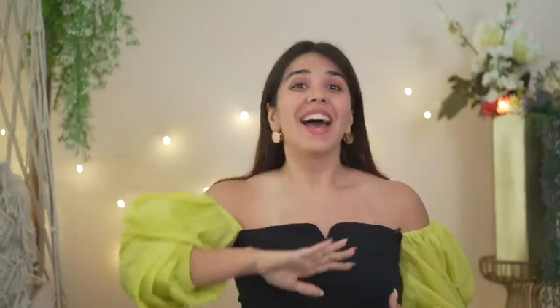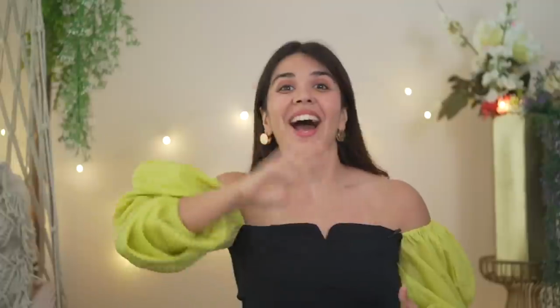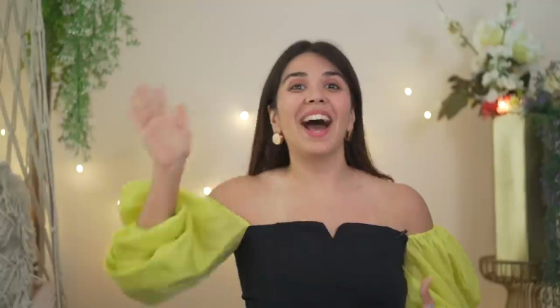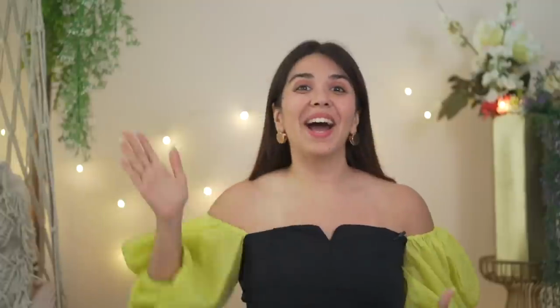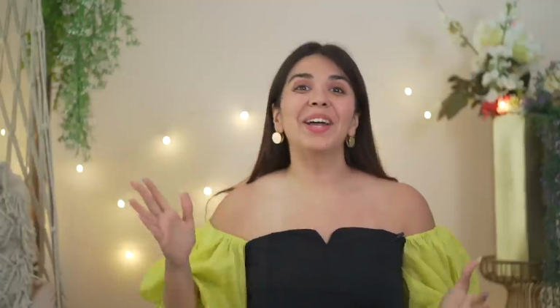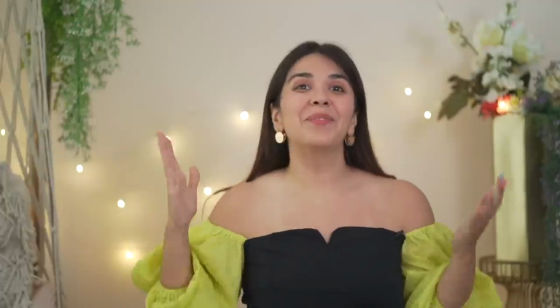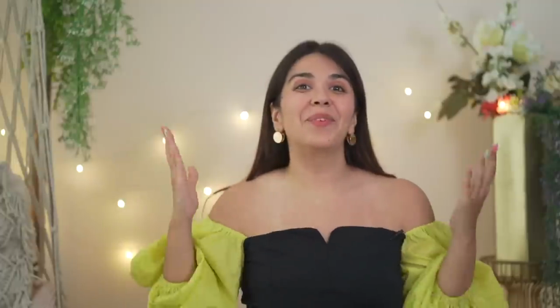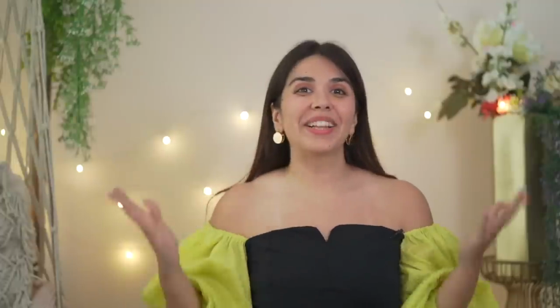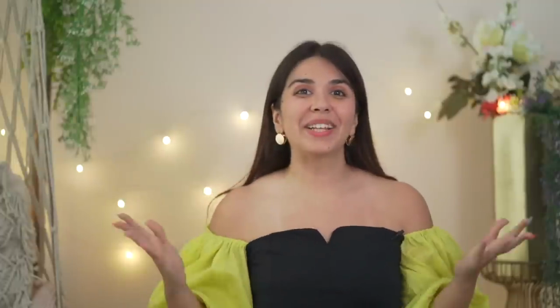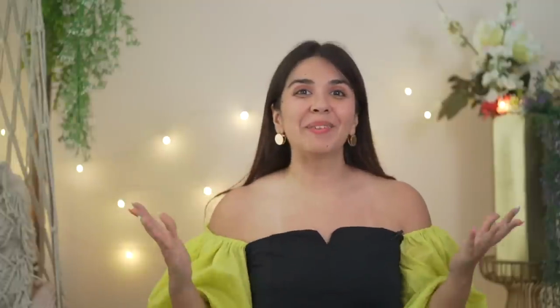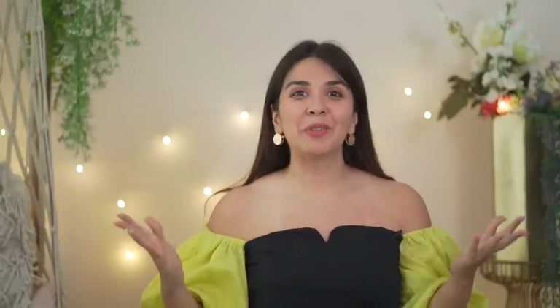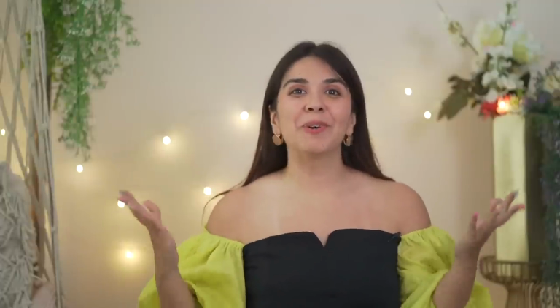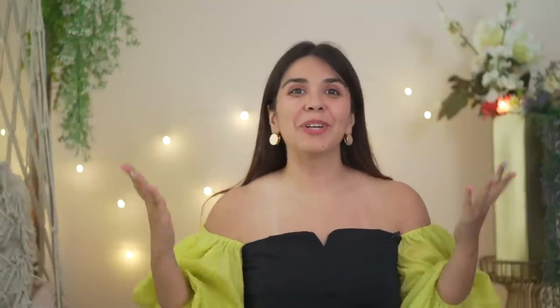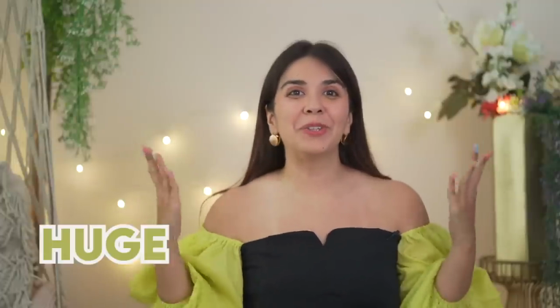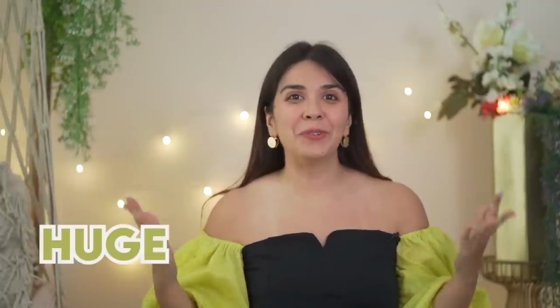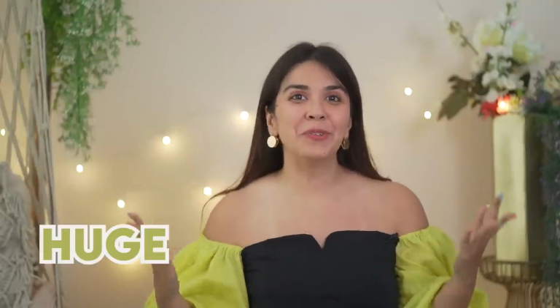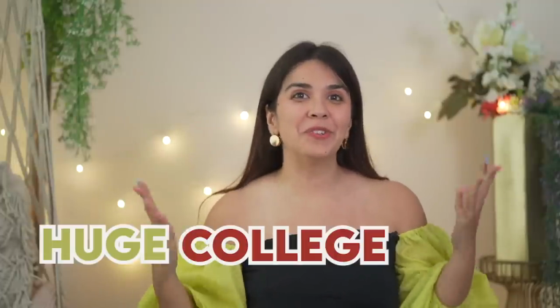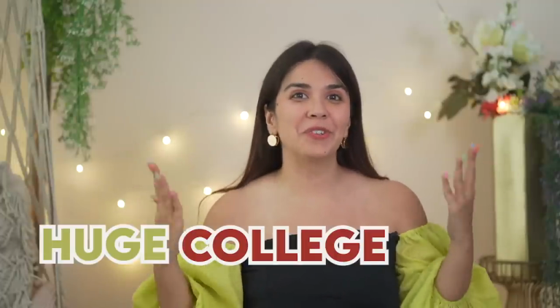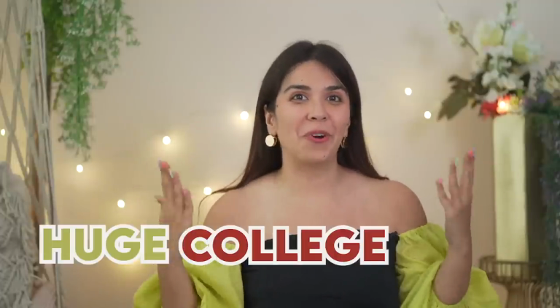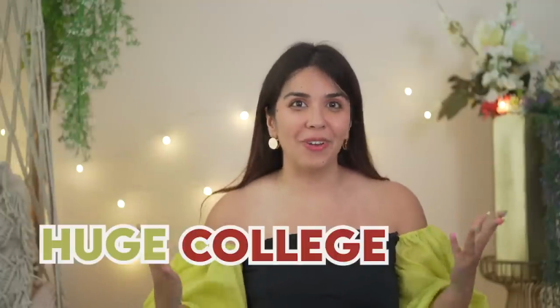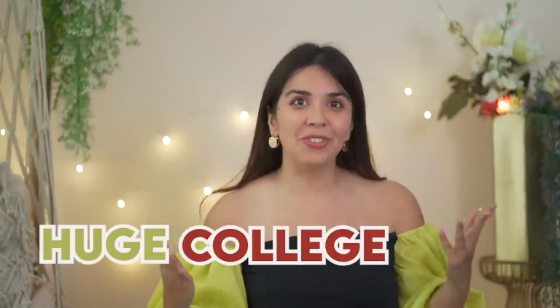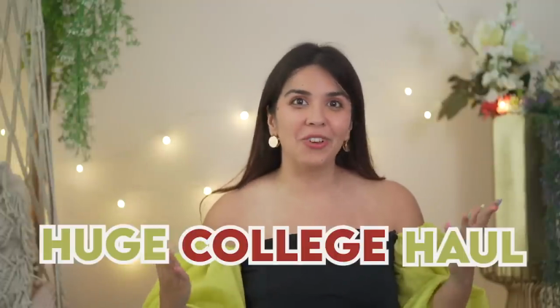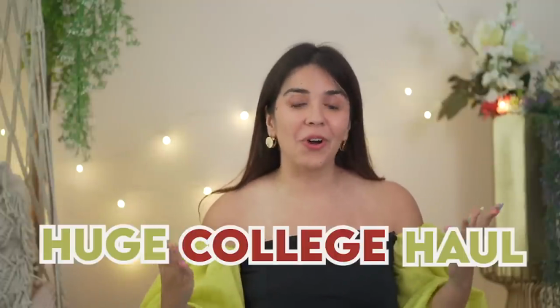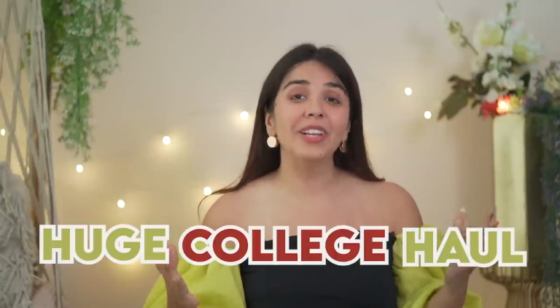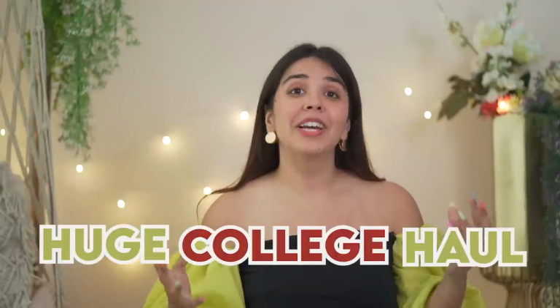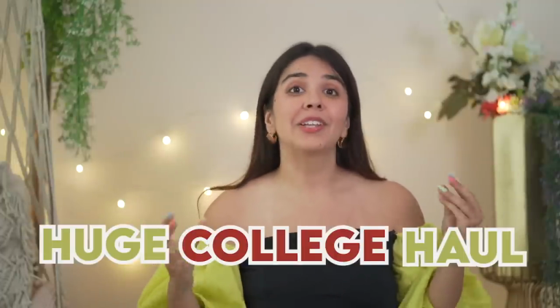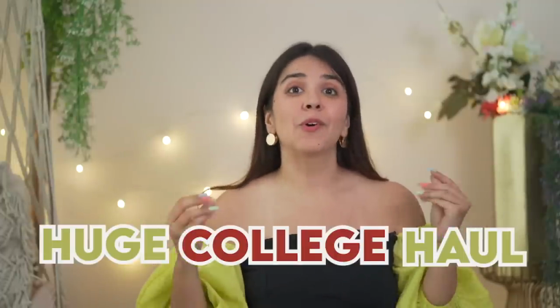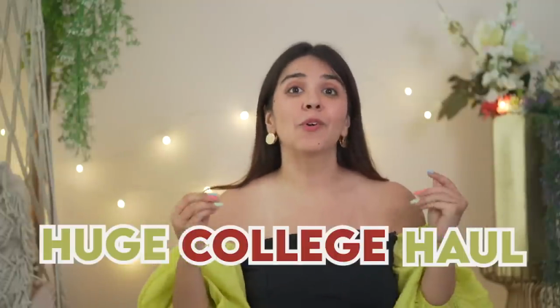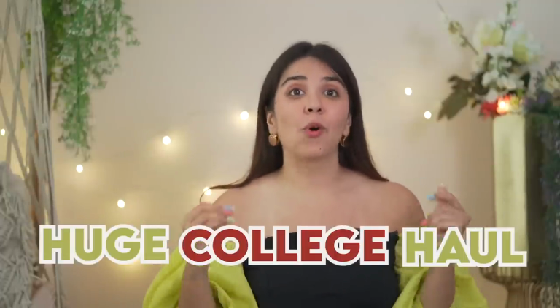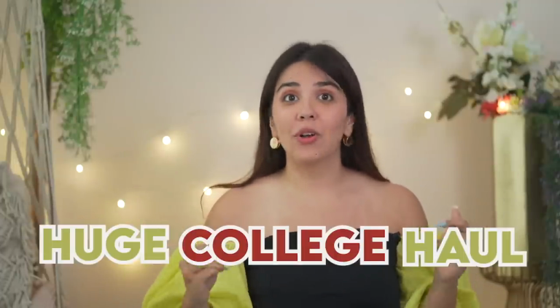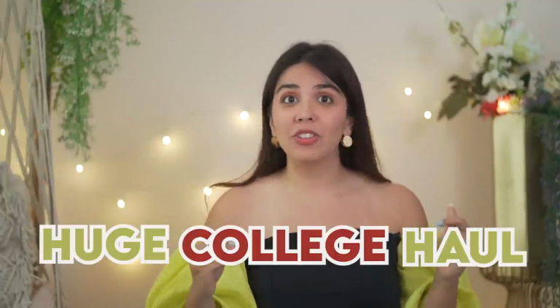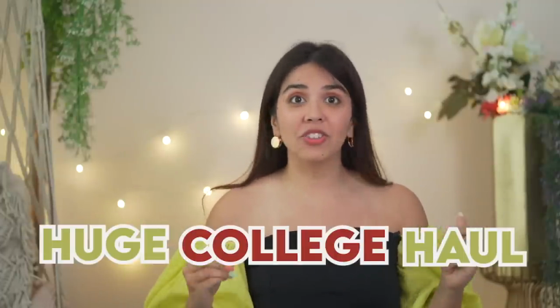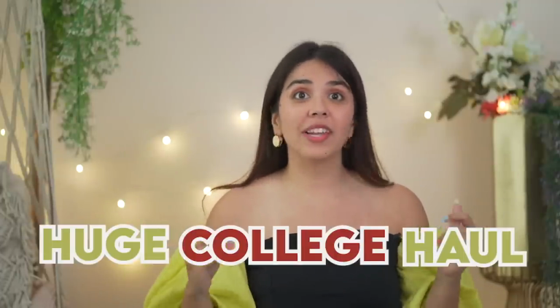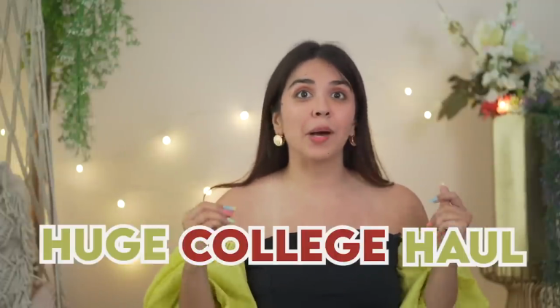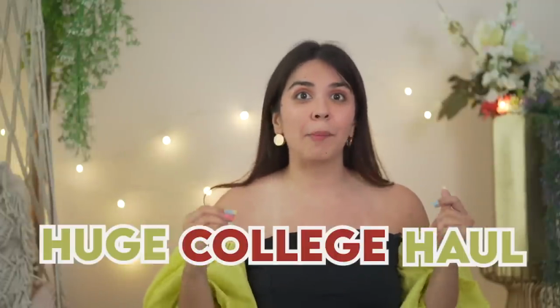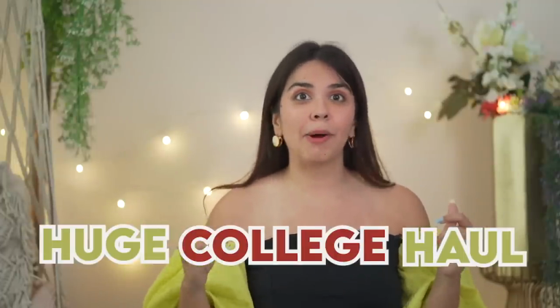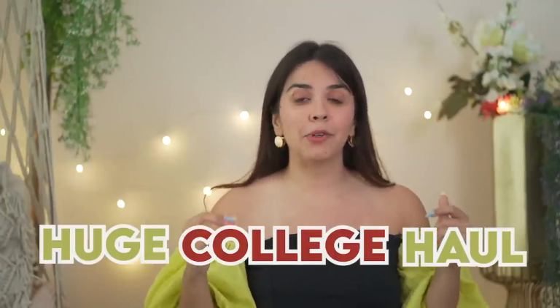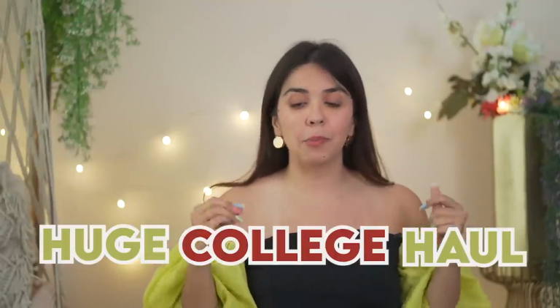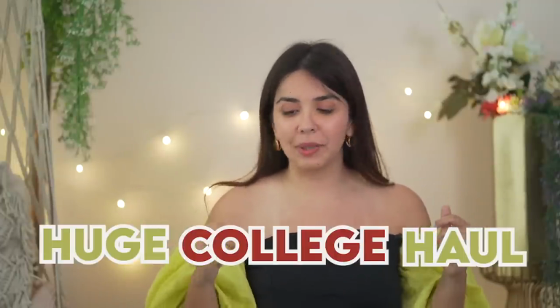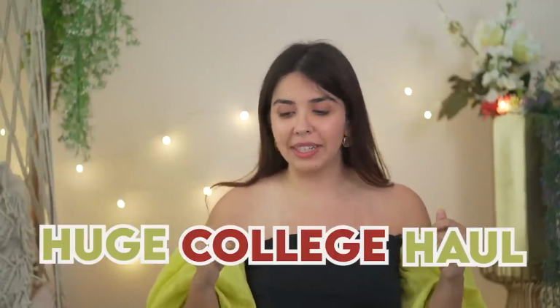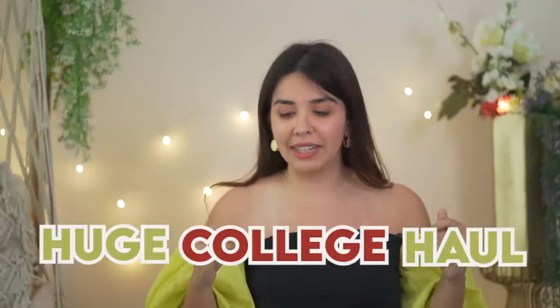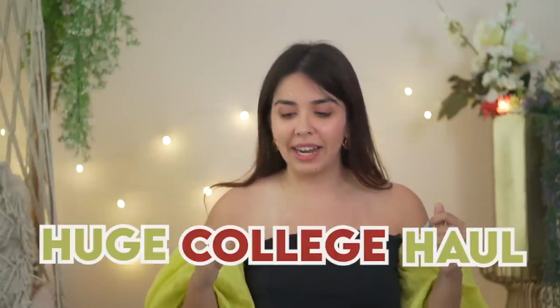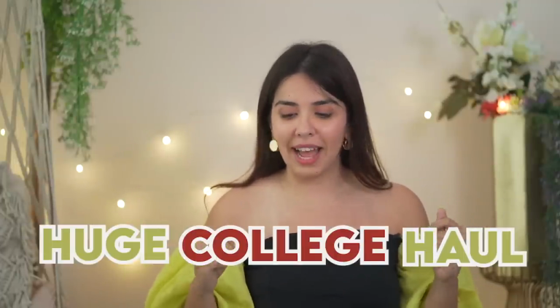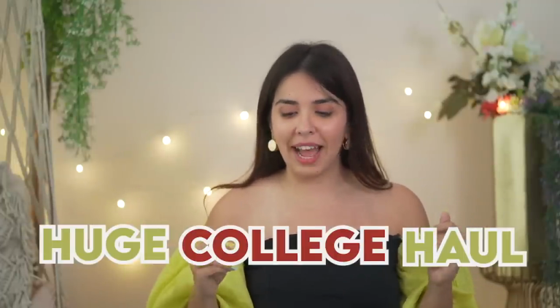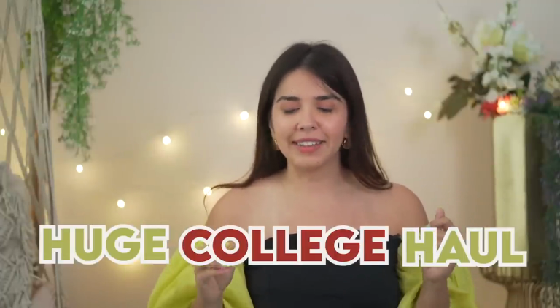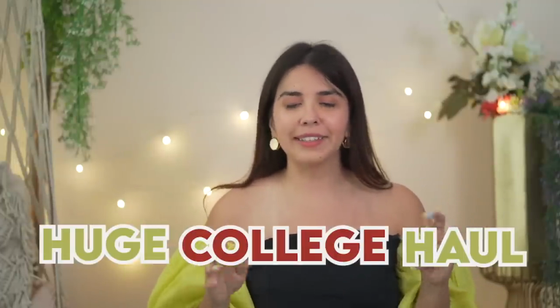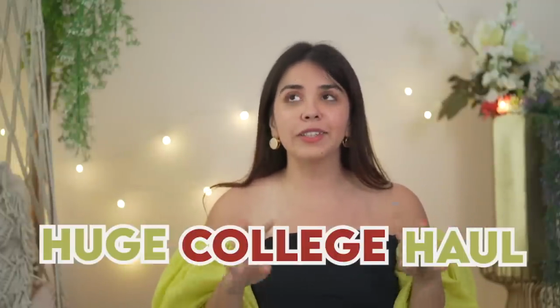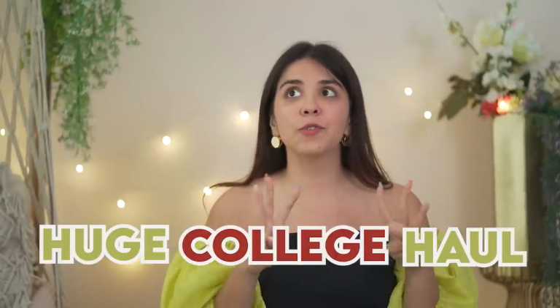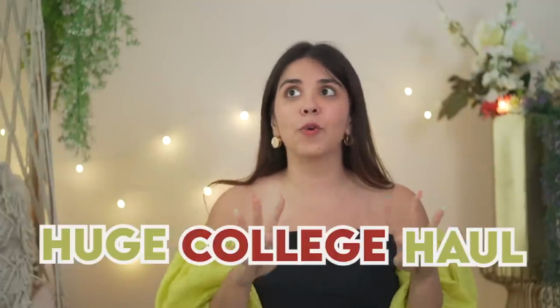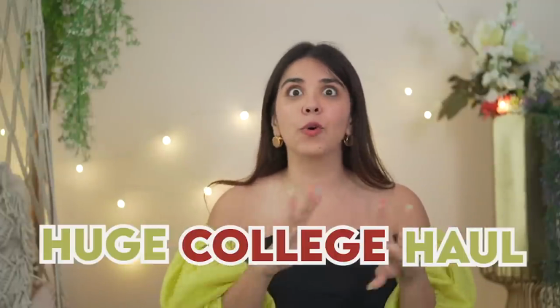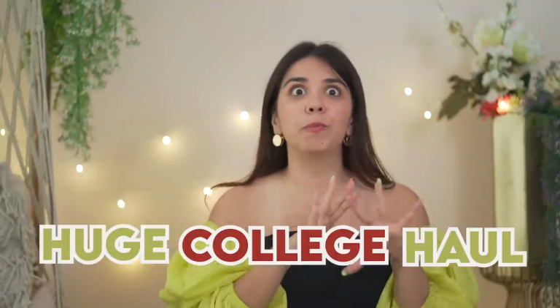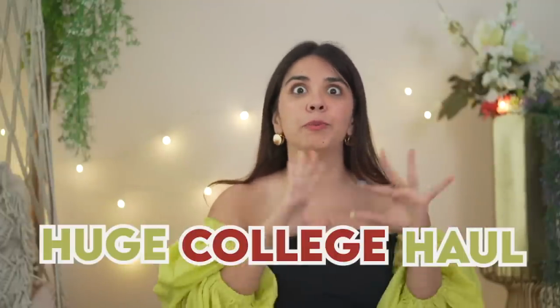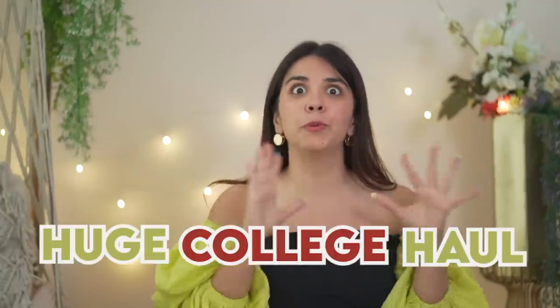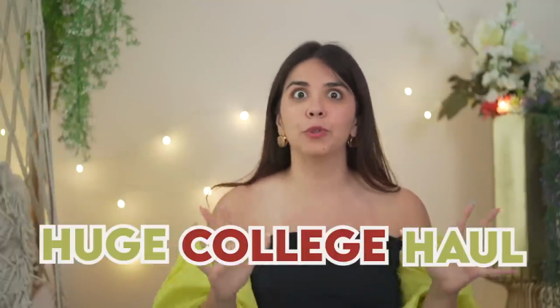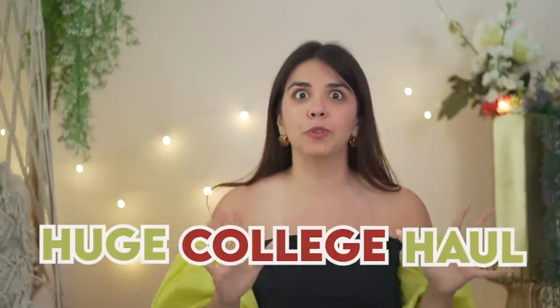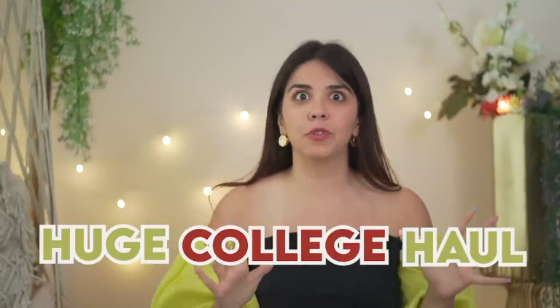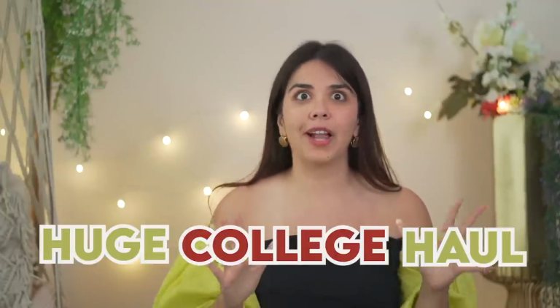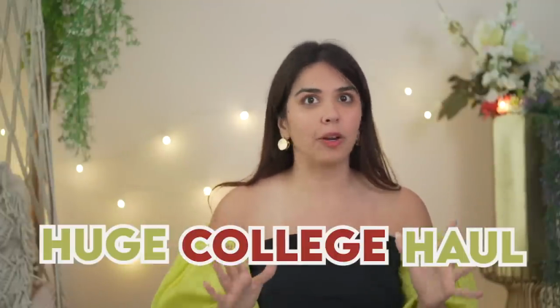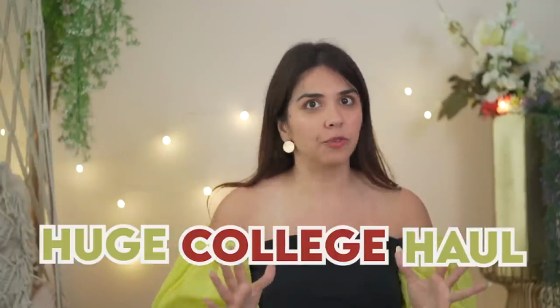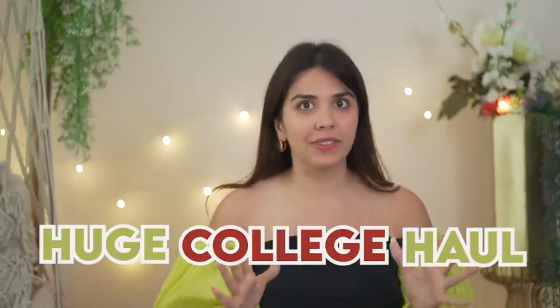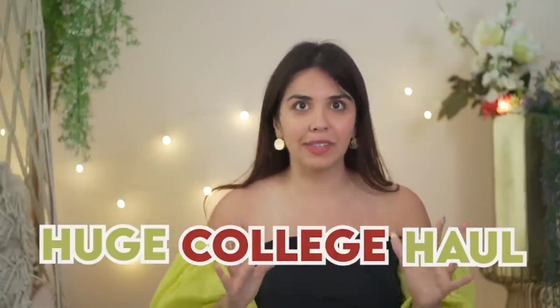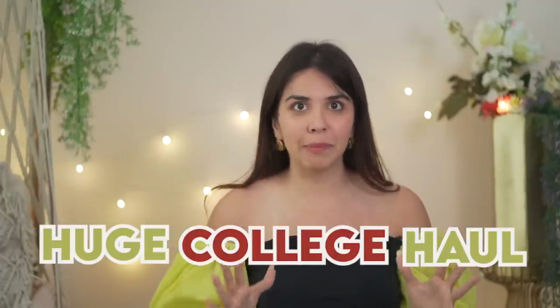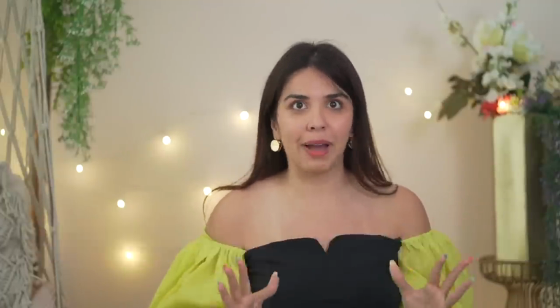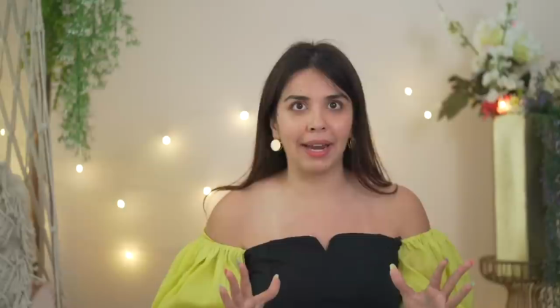Hi, welcome to my huge college haul. Colleges are about to begin and I had these four beautiful outfits in mind.